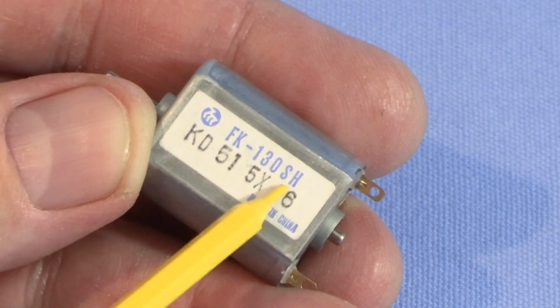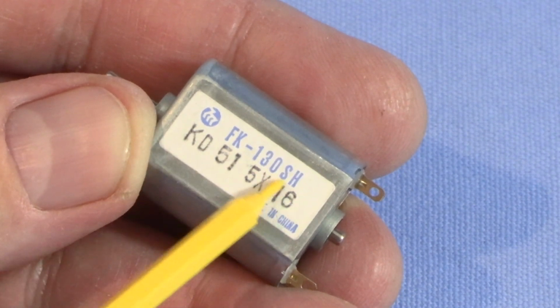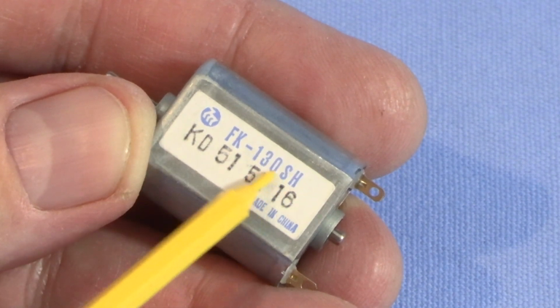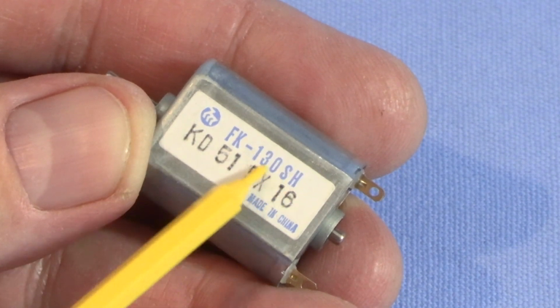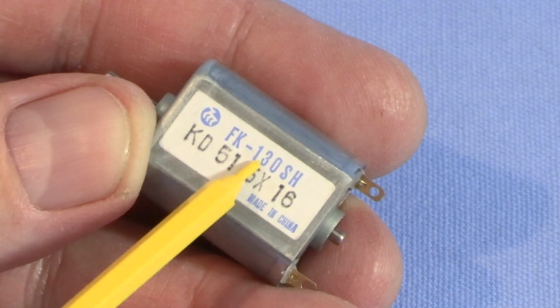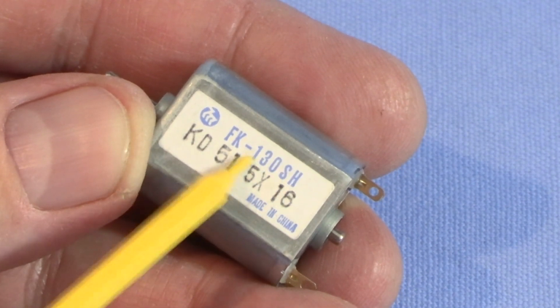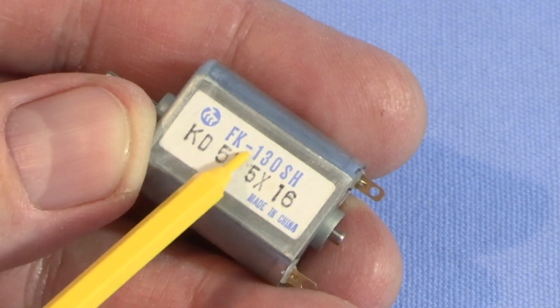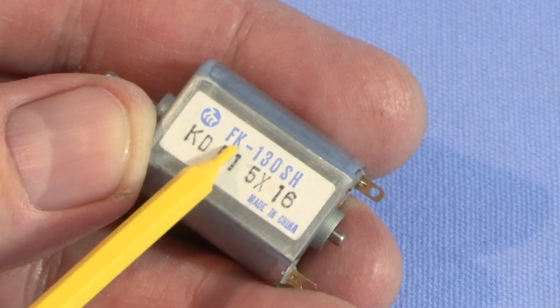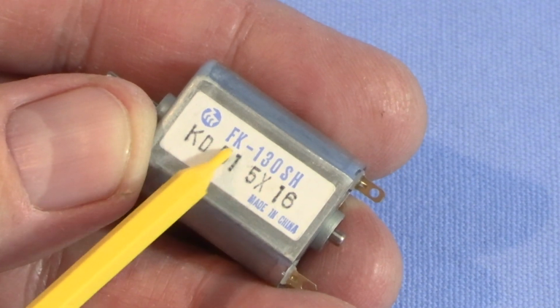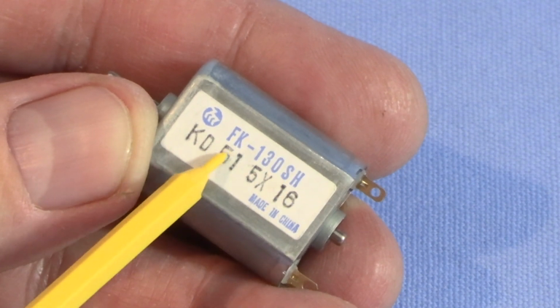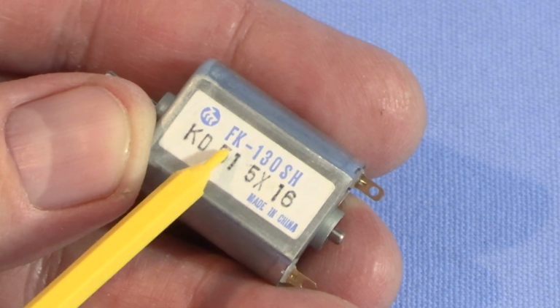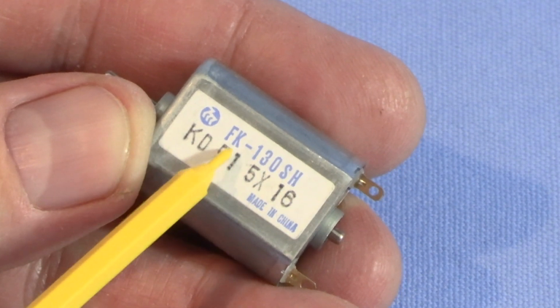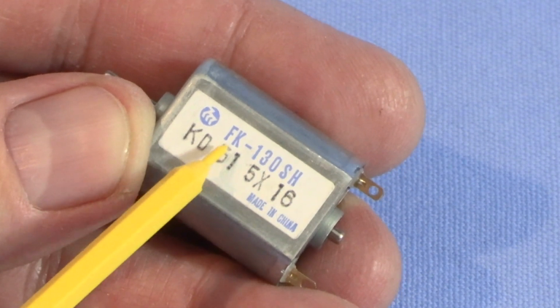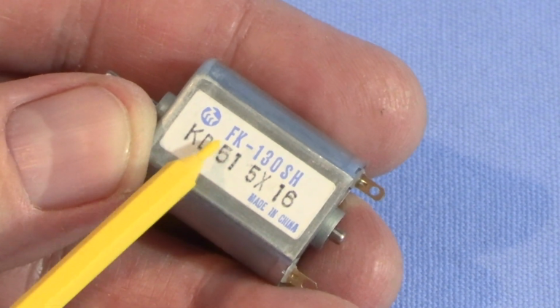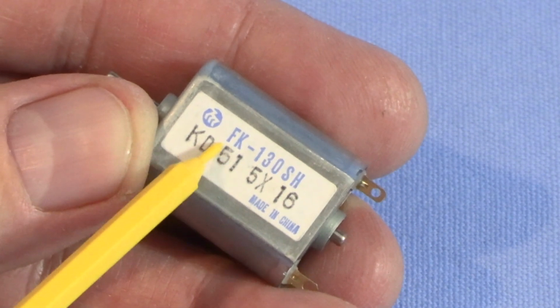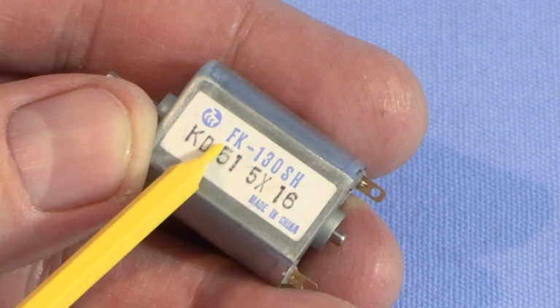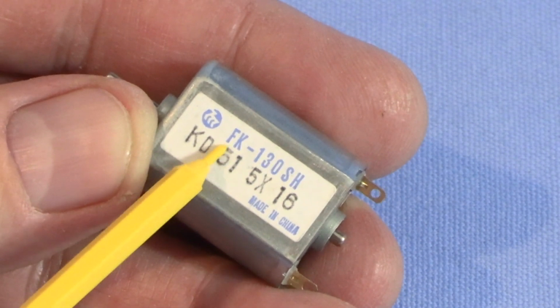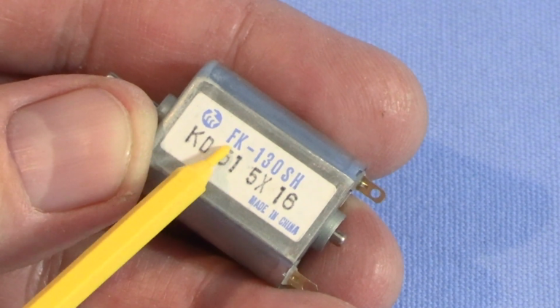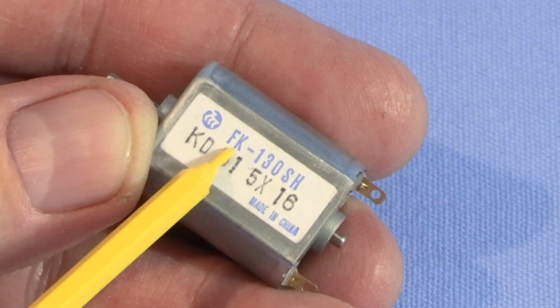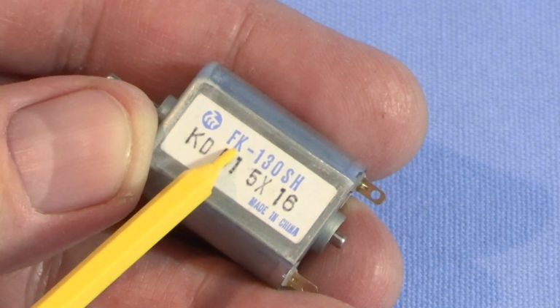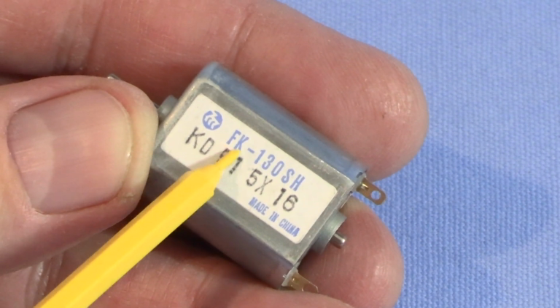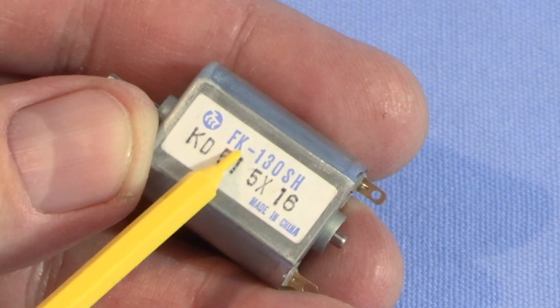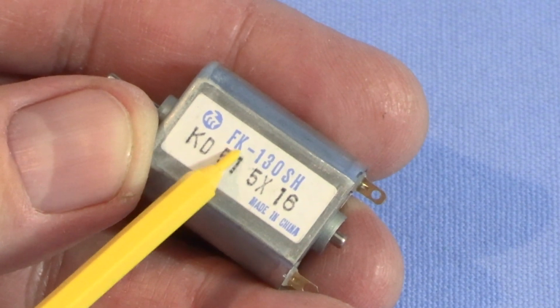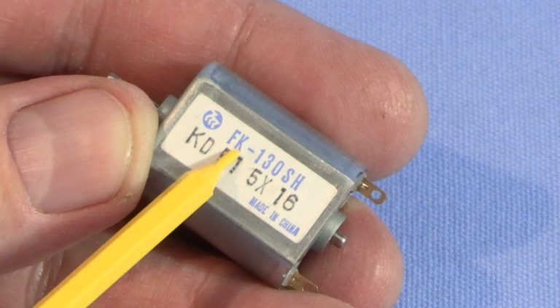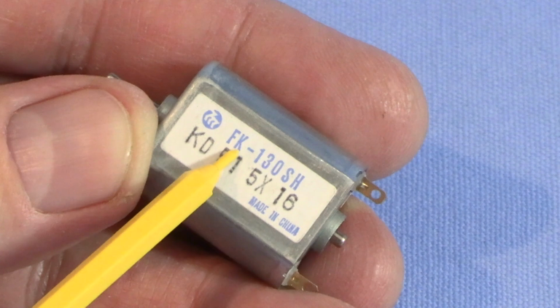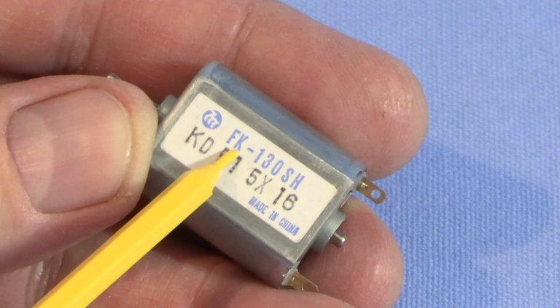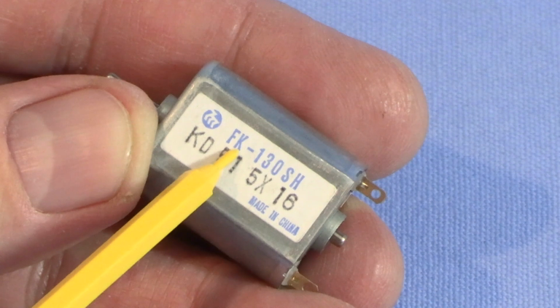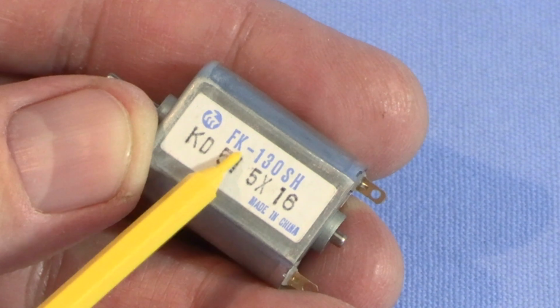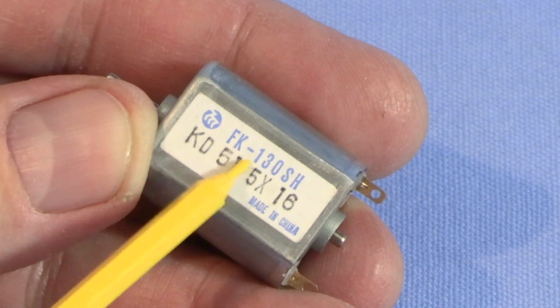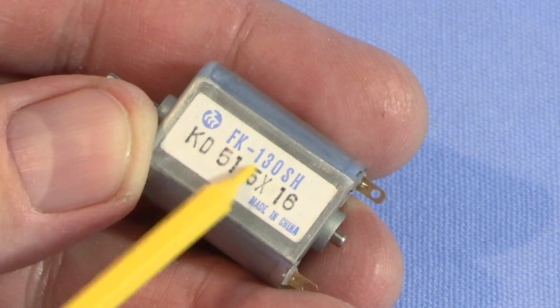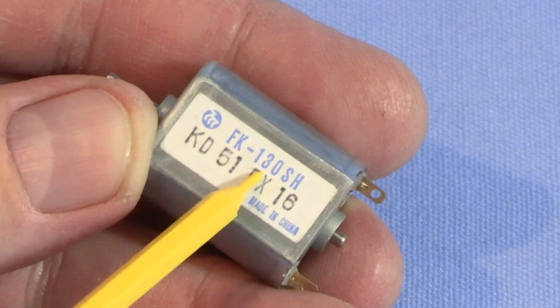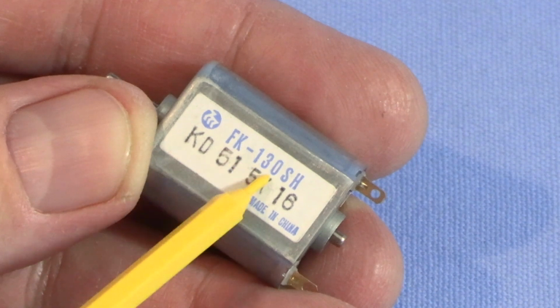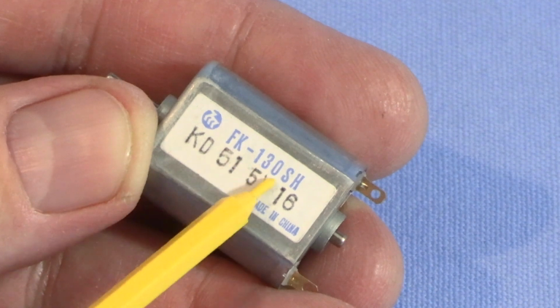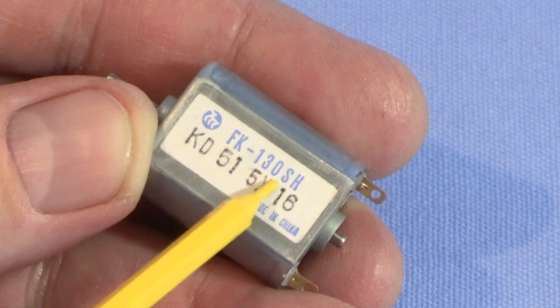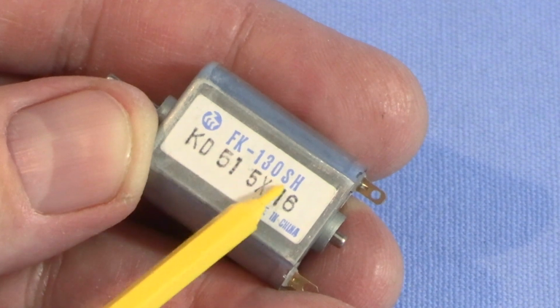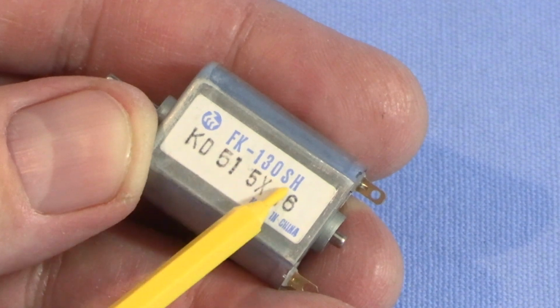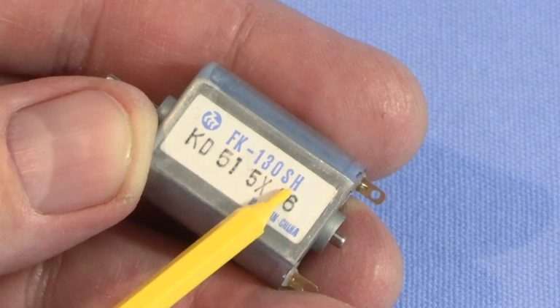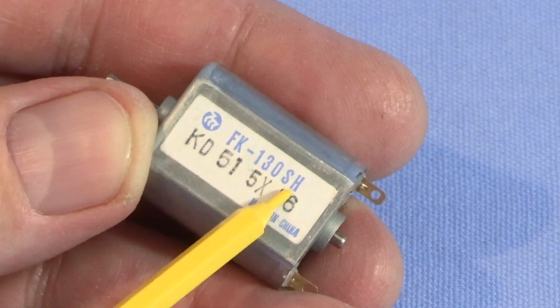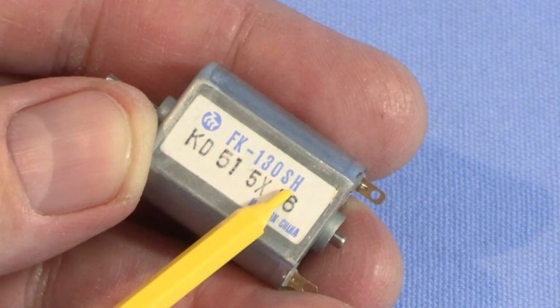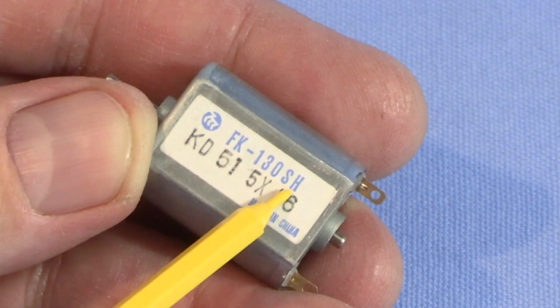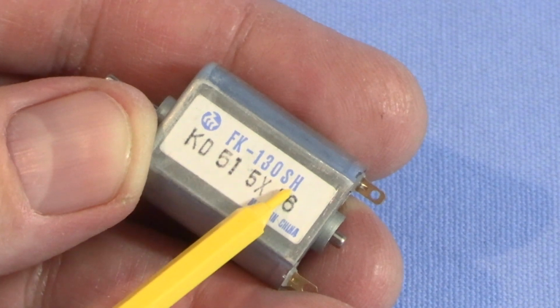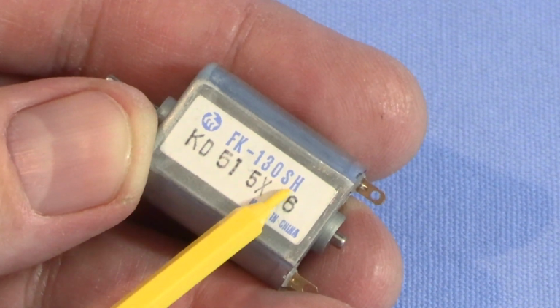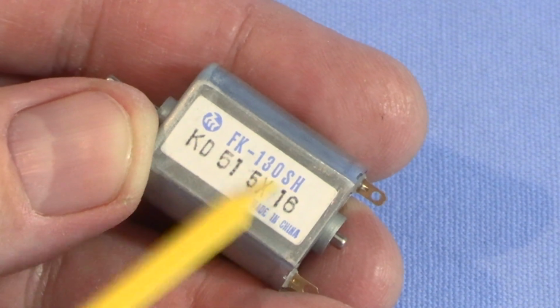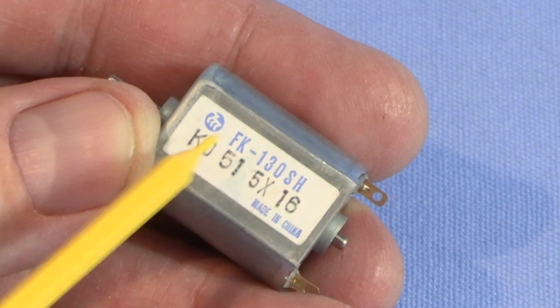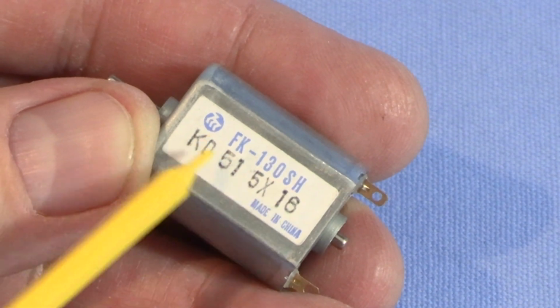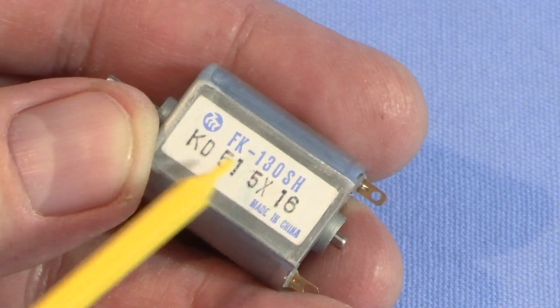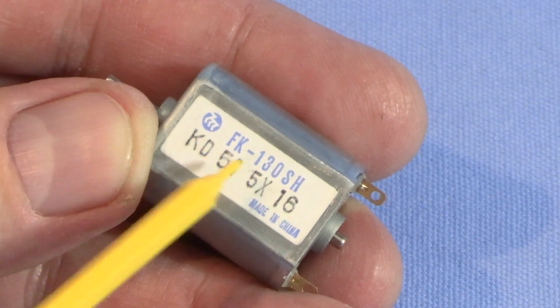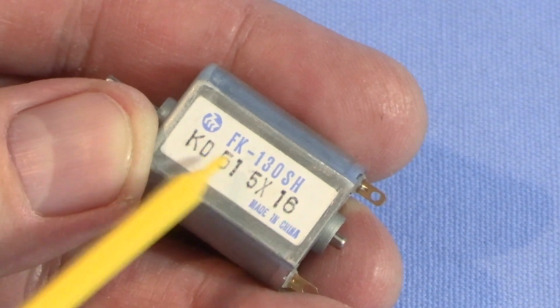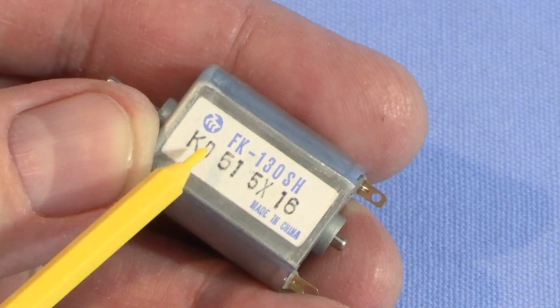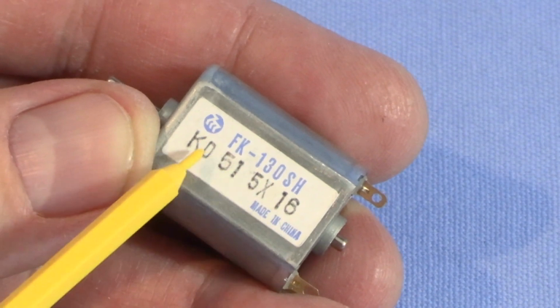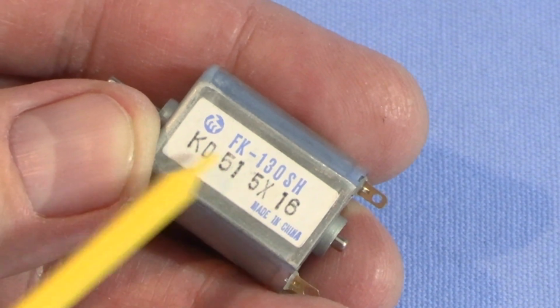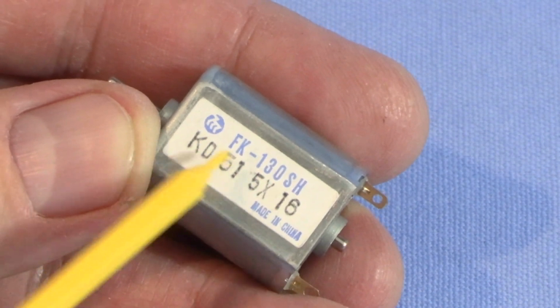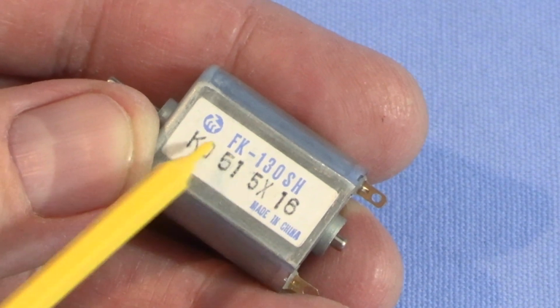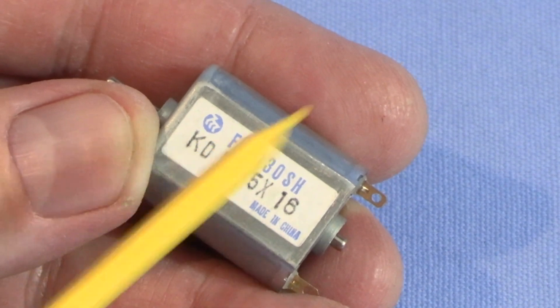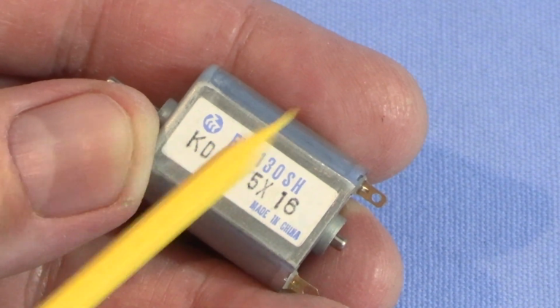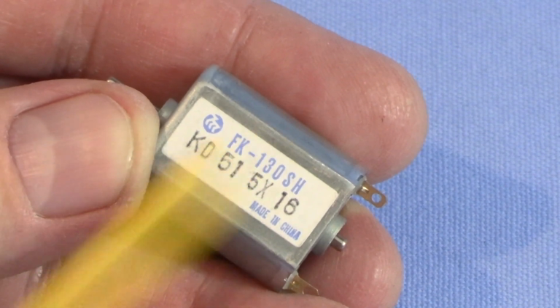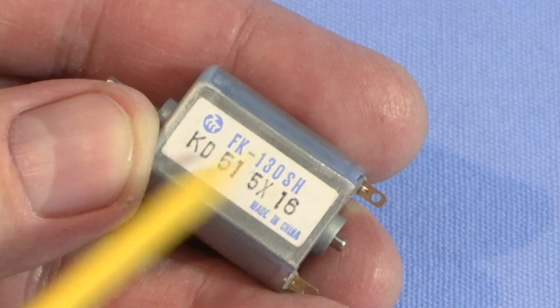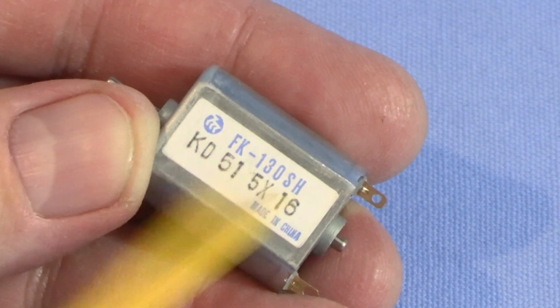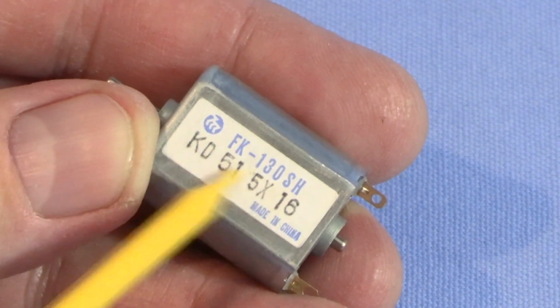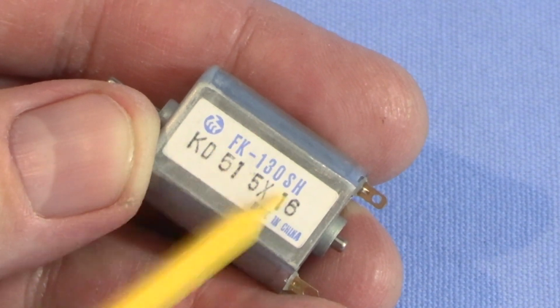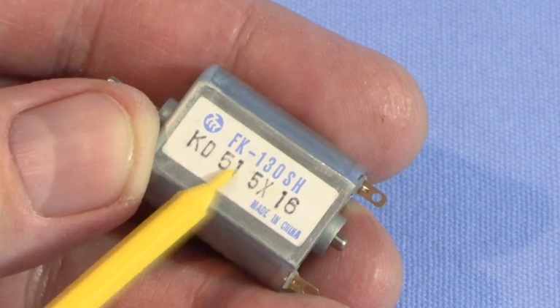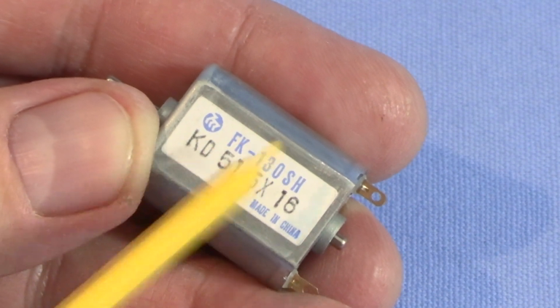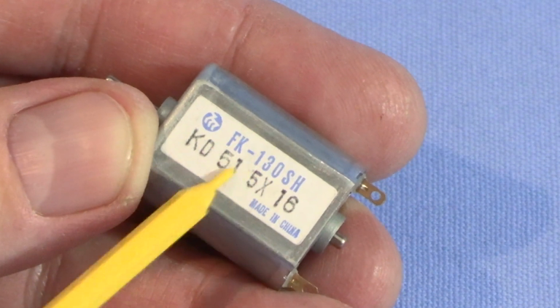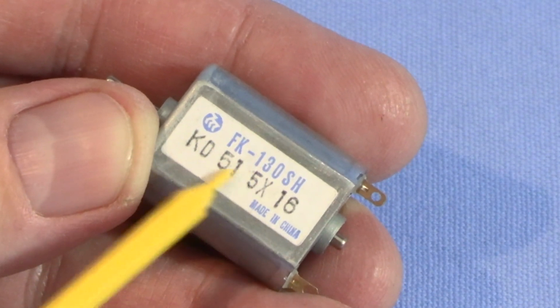I was able to get on Amazon and searched for FK-130SH and I found a new motor. These were only about $3 each, so what I need to do is take out the old motor and install this one.